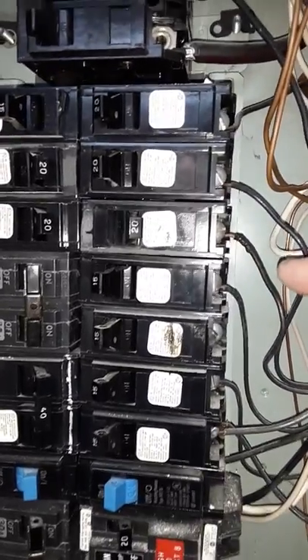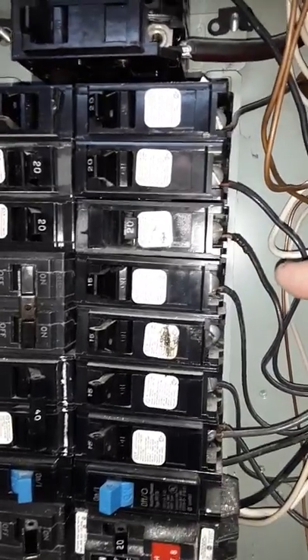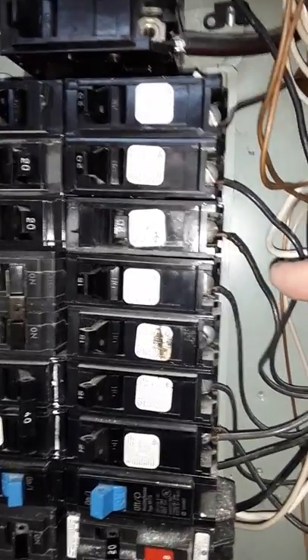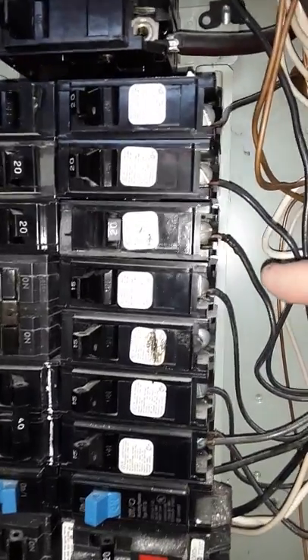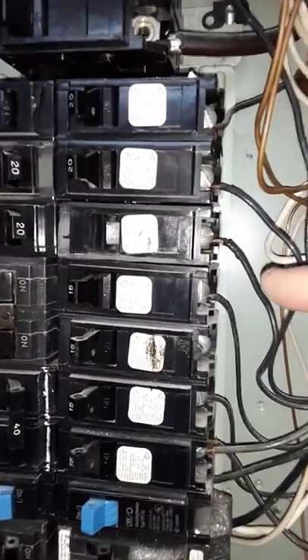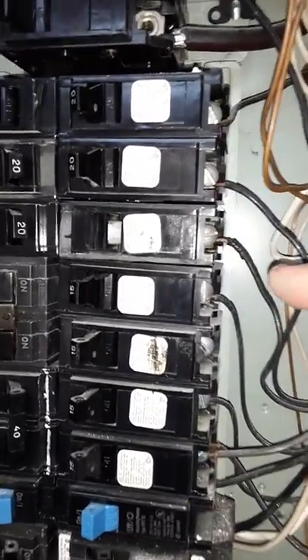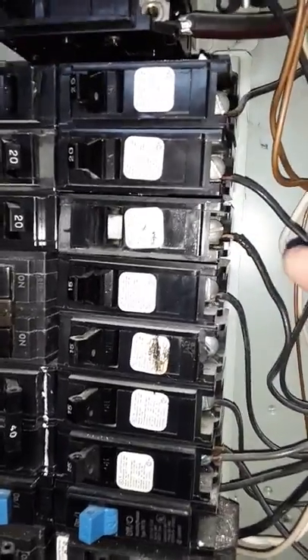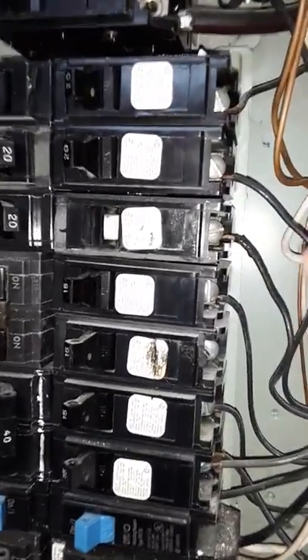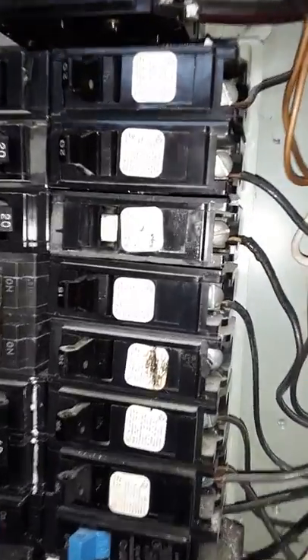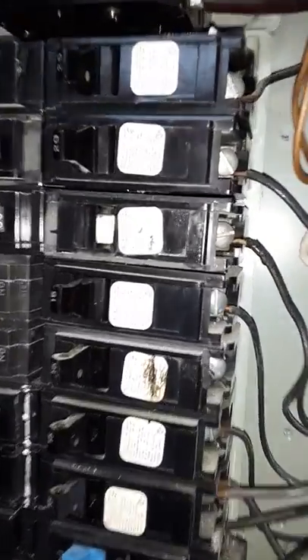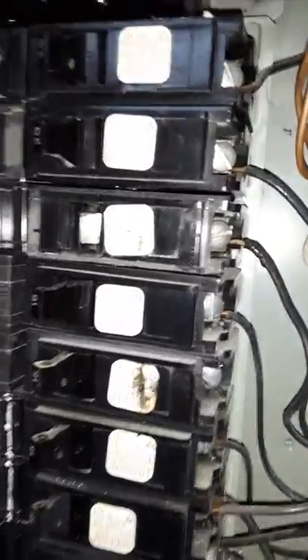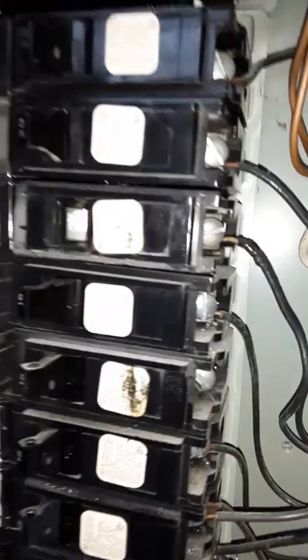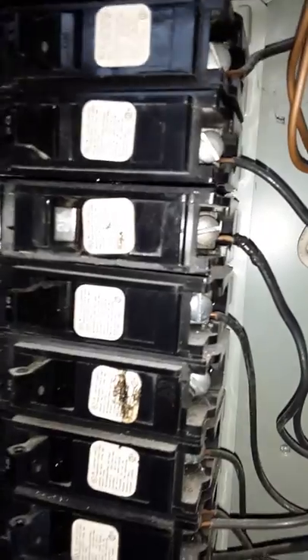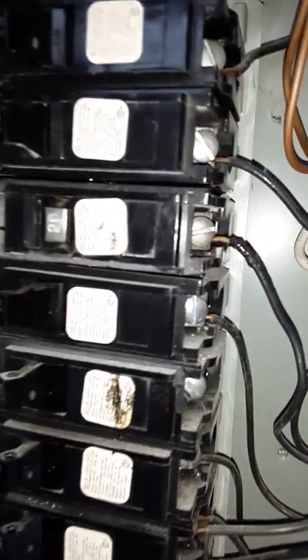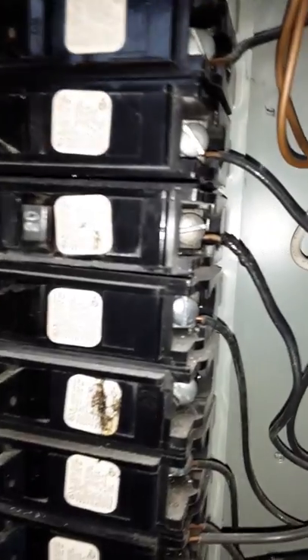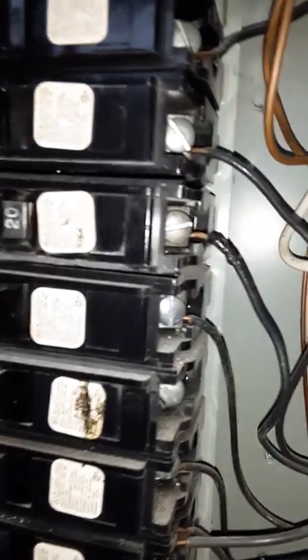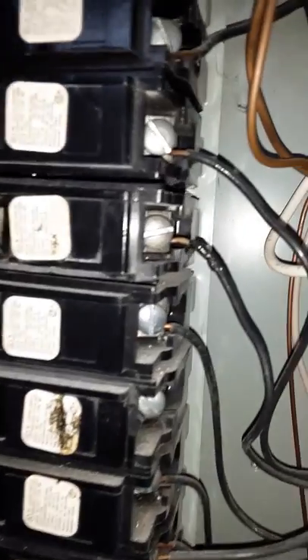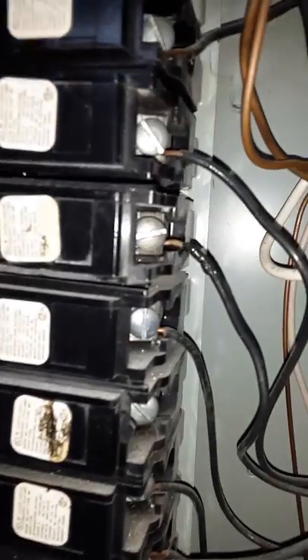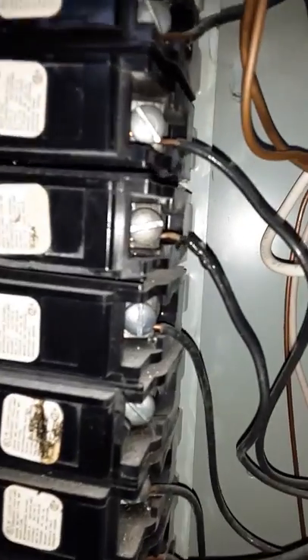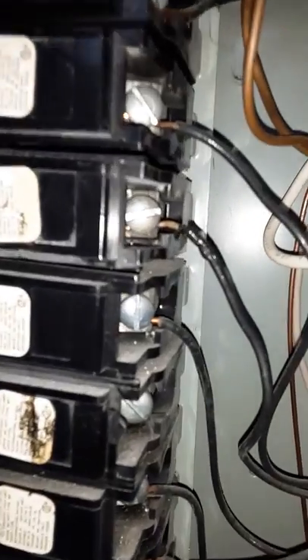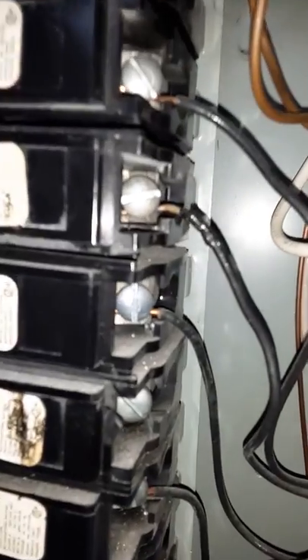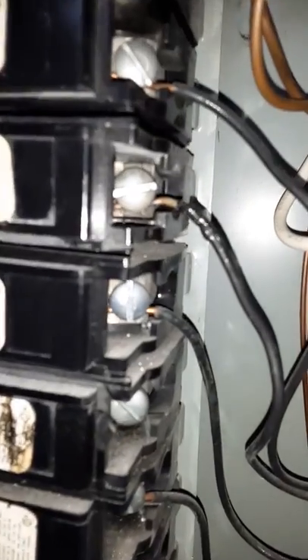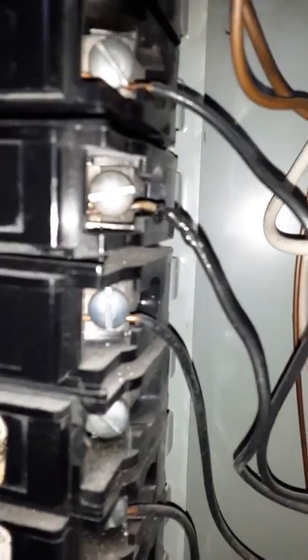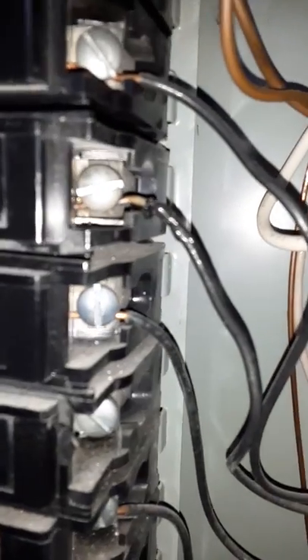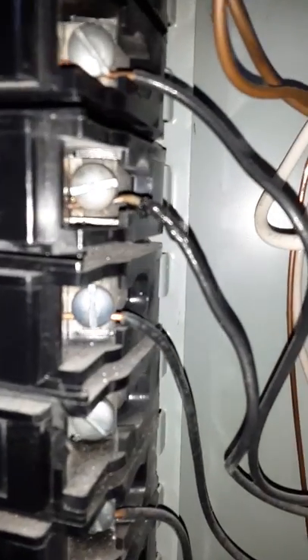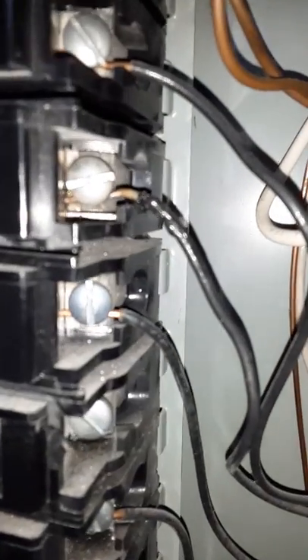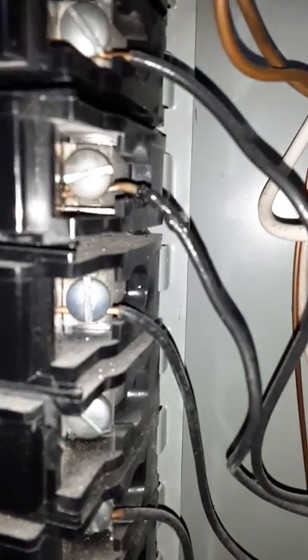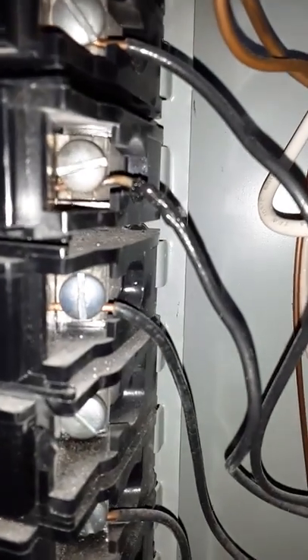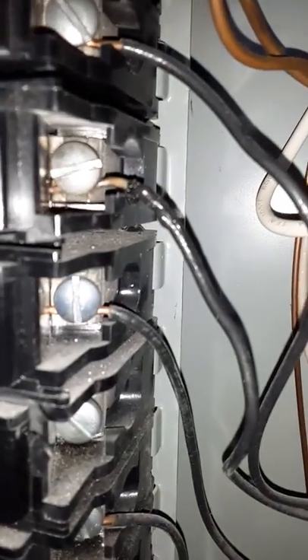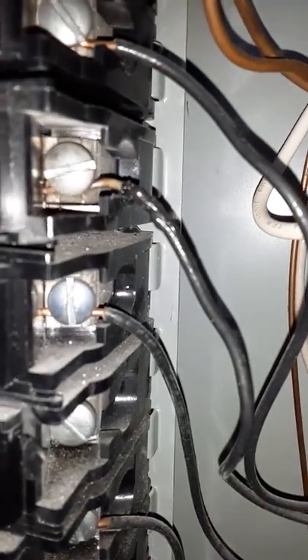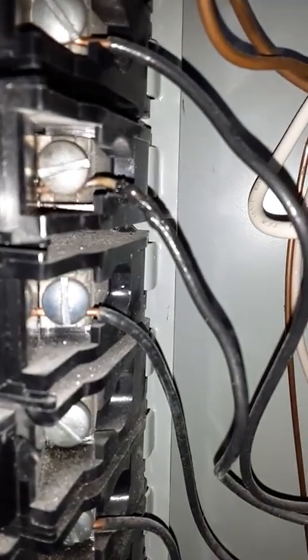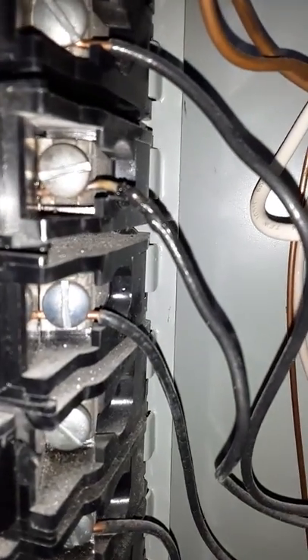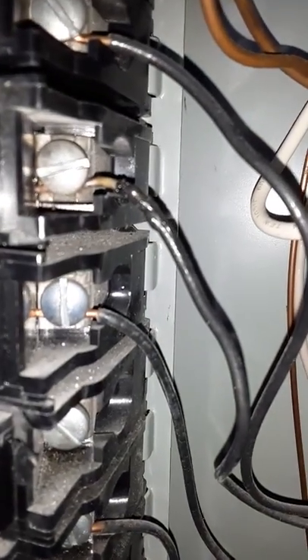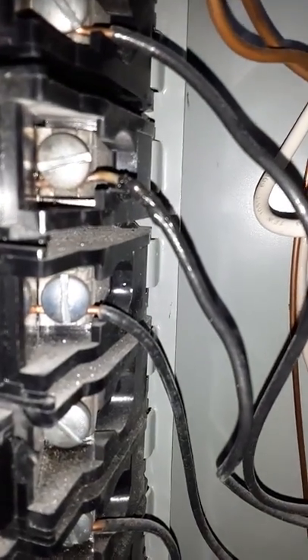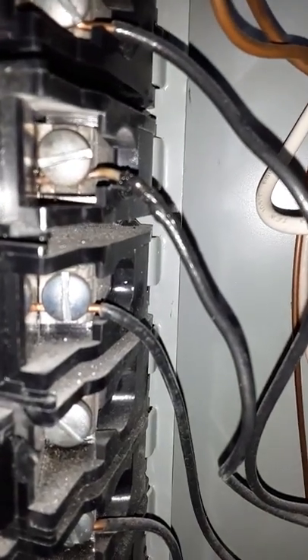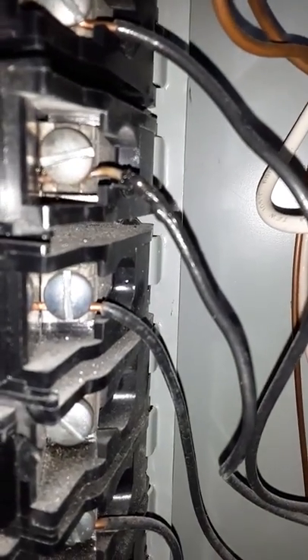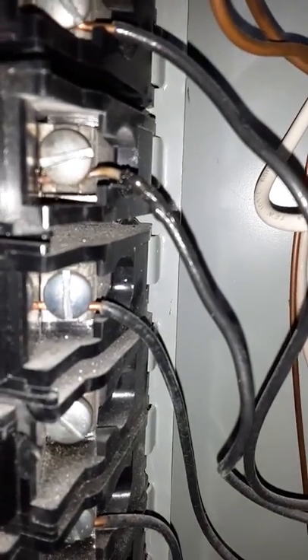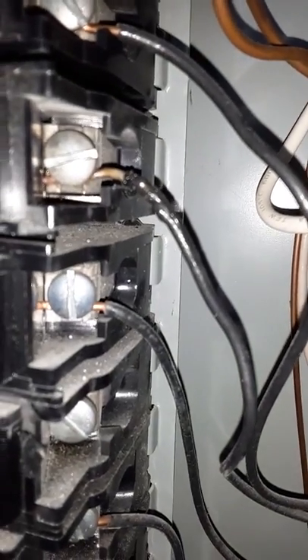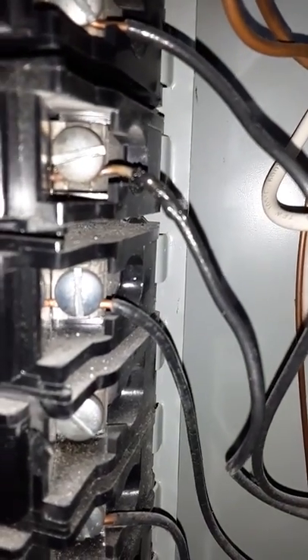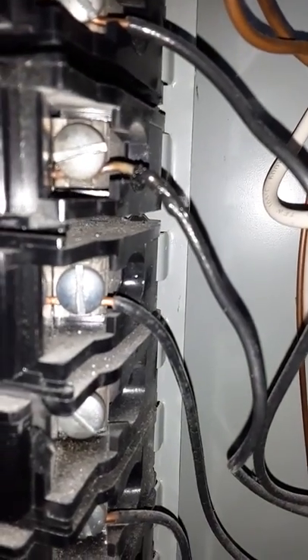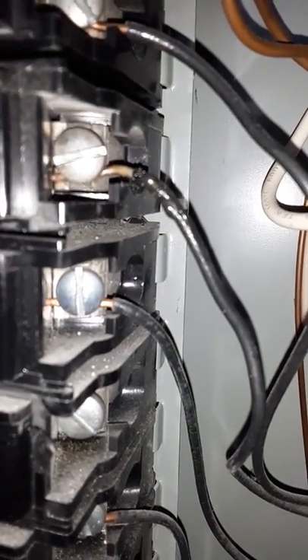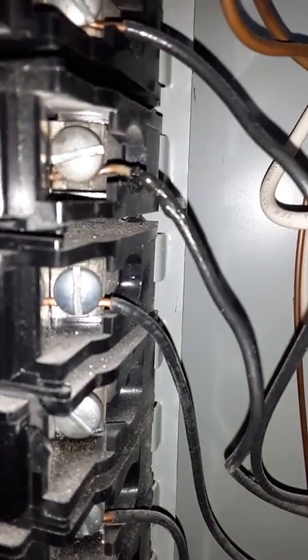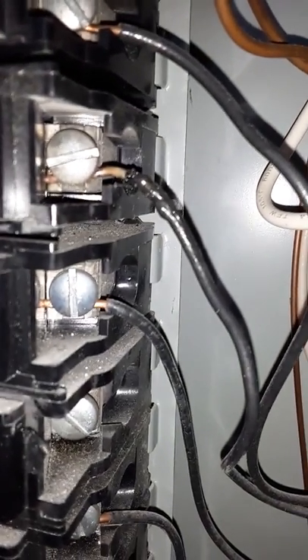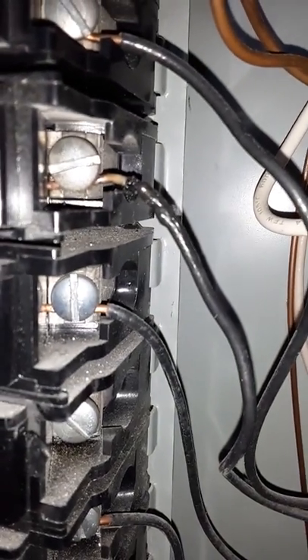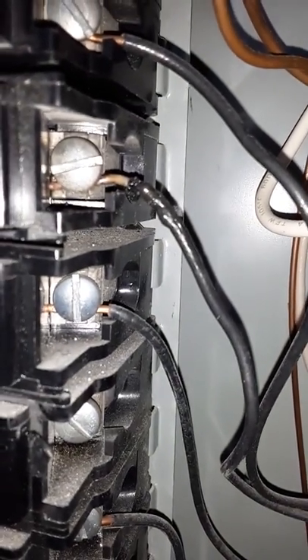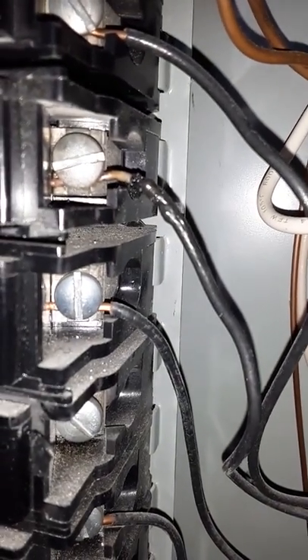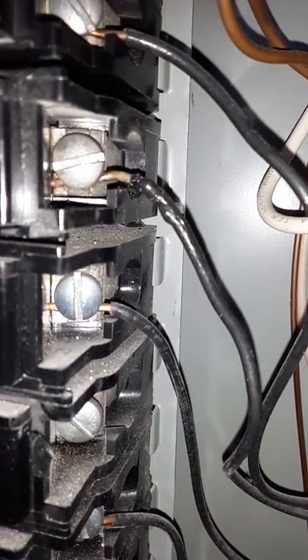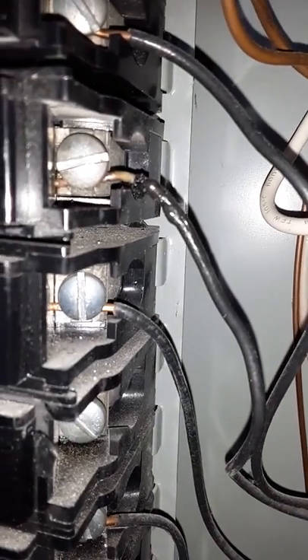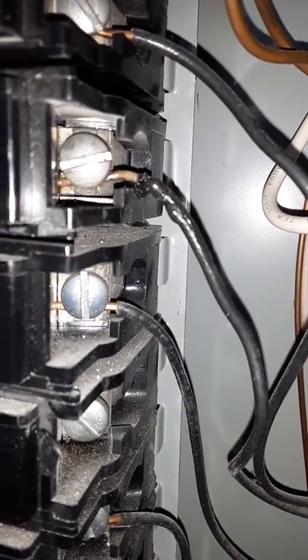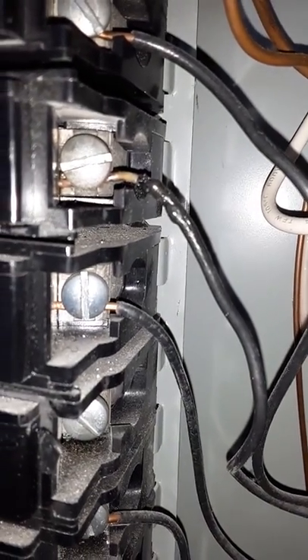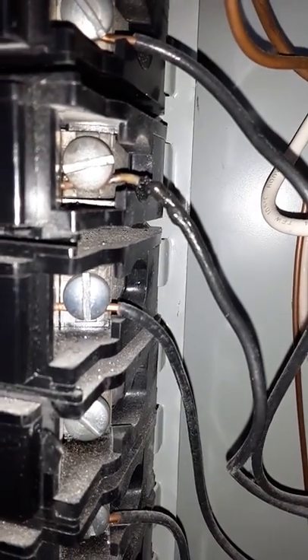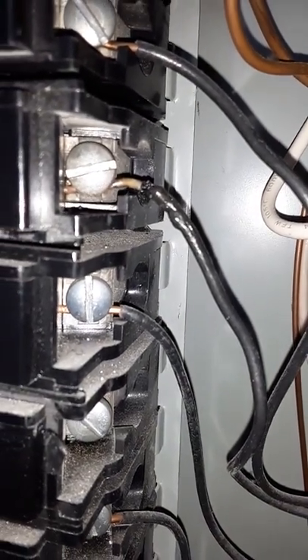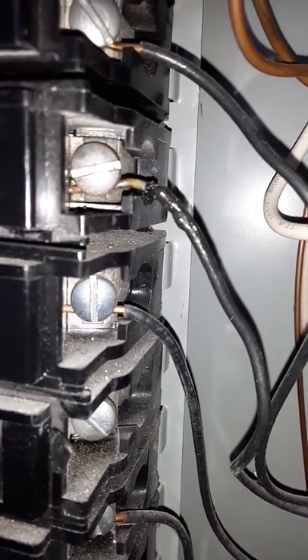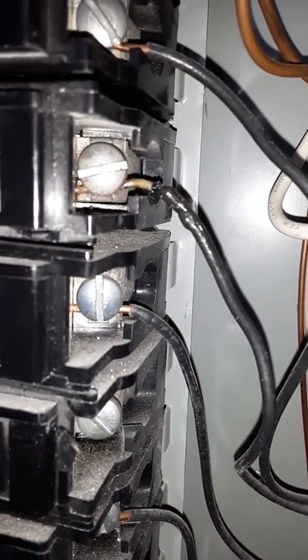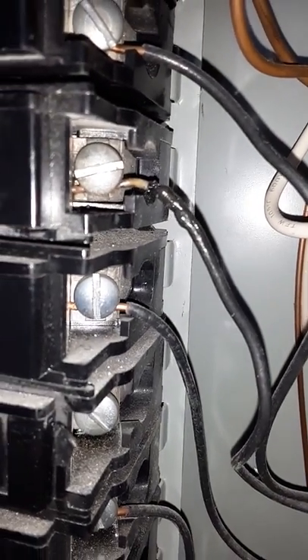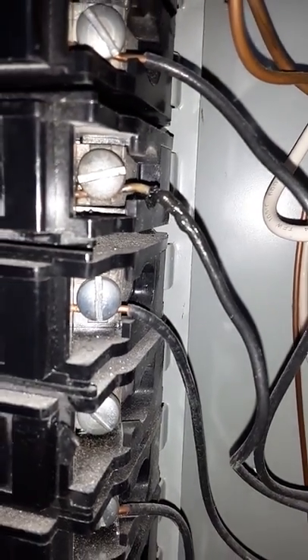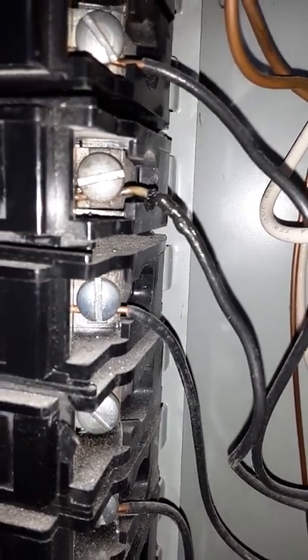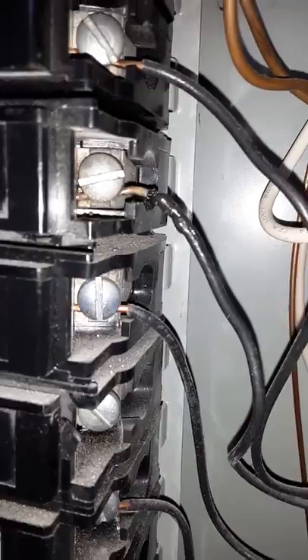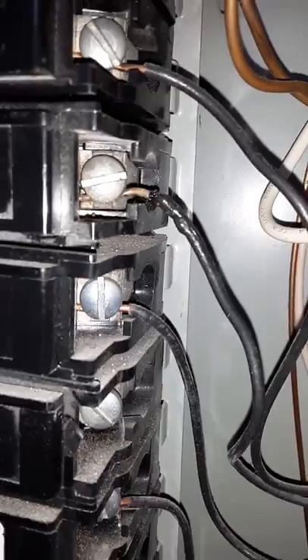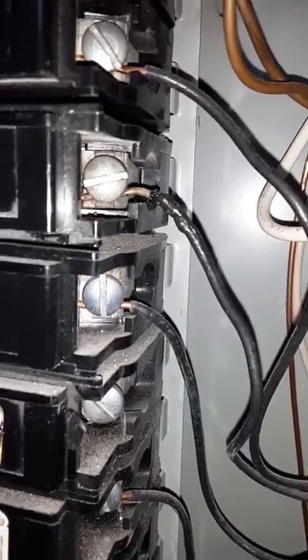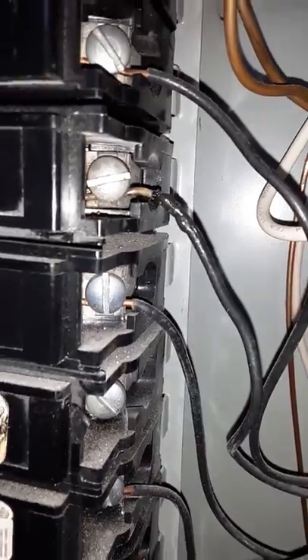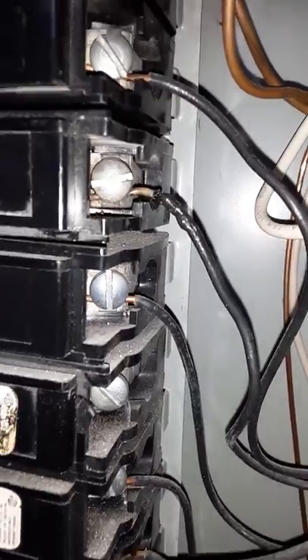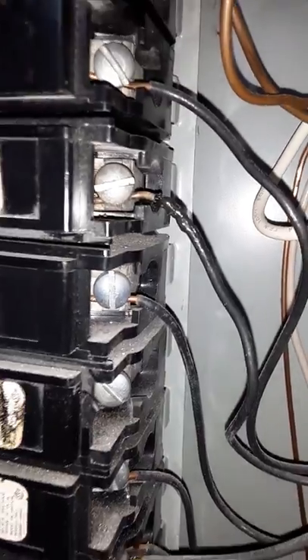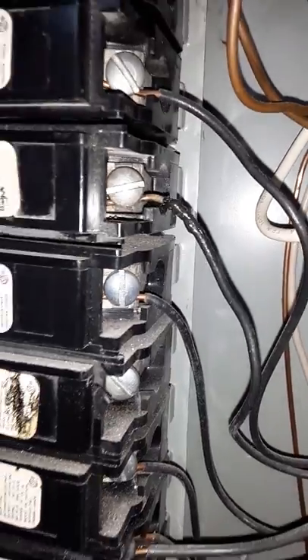Here you have an example of what has occurred on that wire — it's starting to melt. So this is a safety issue.